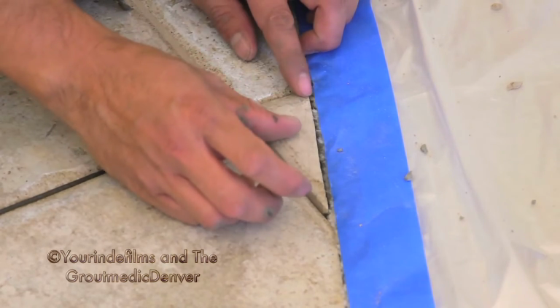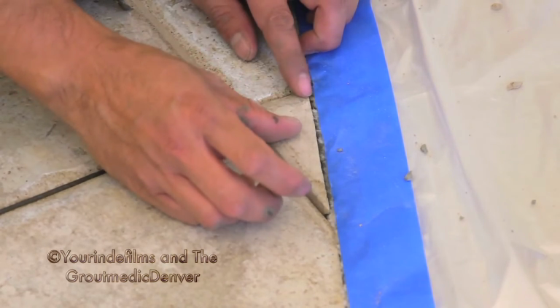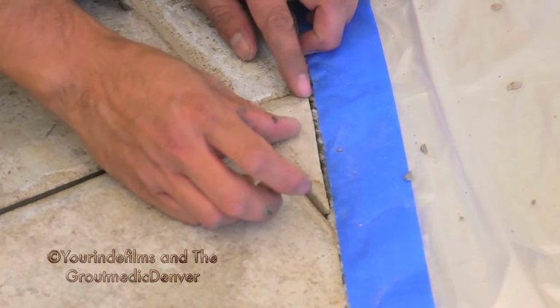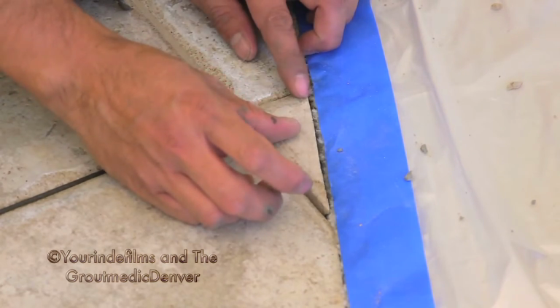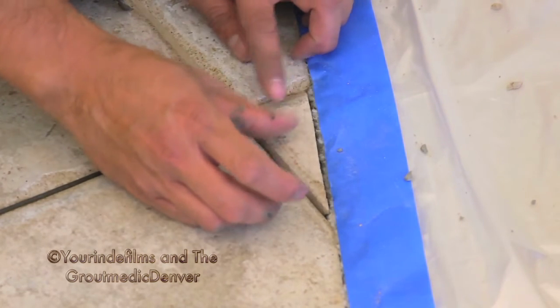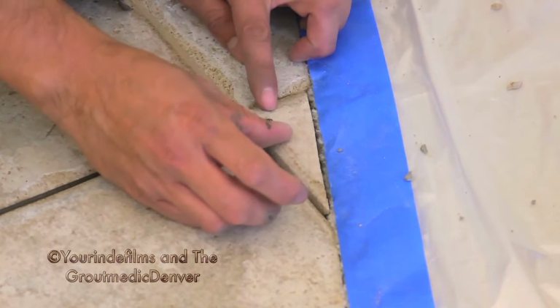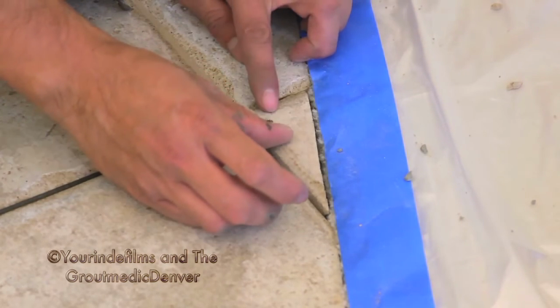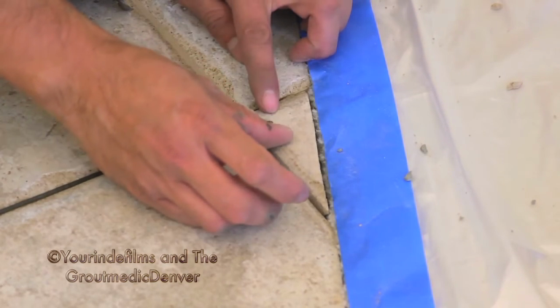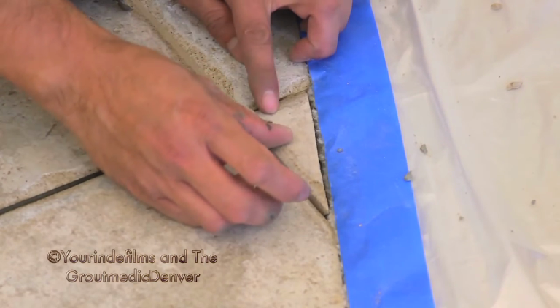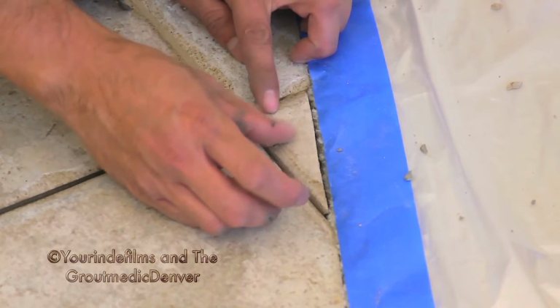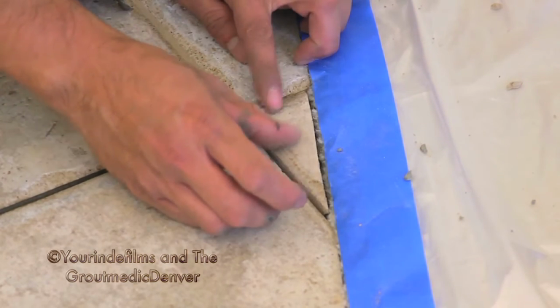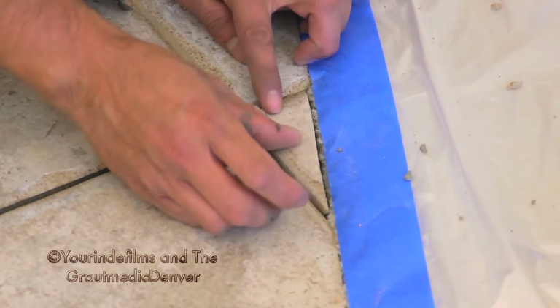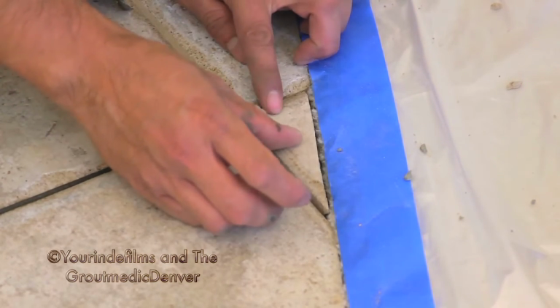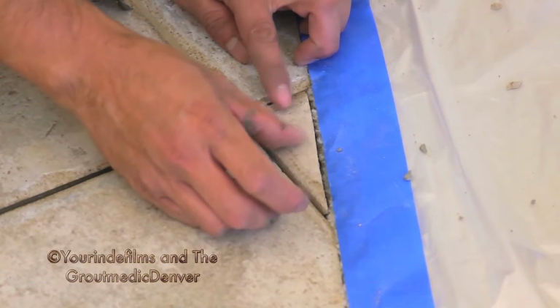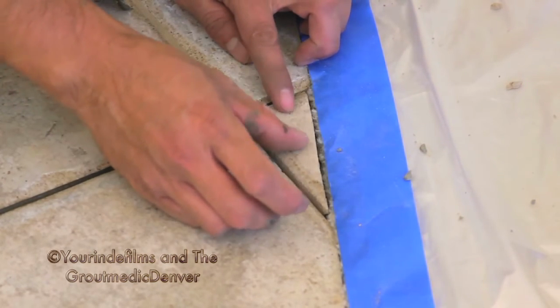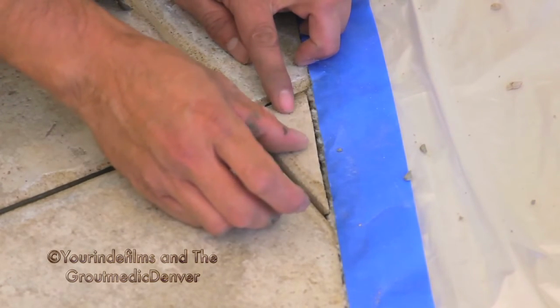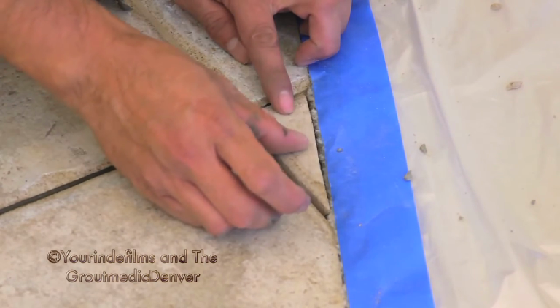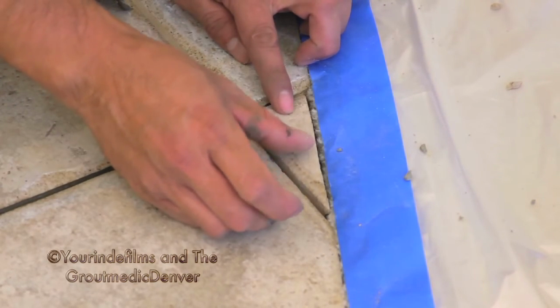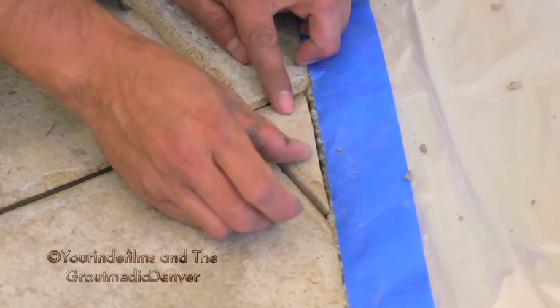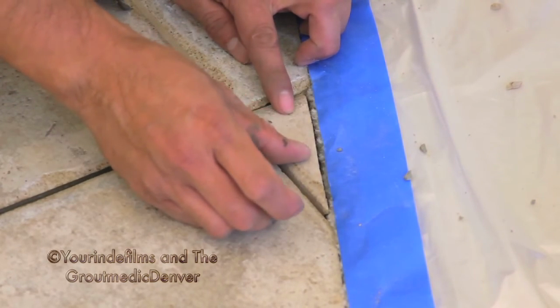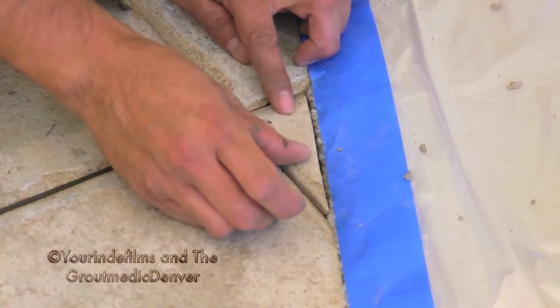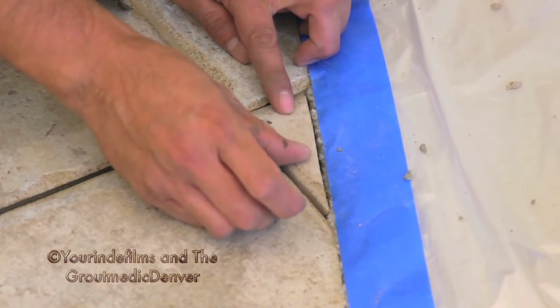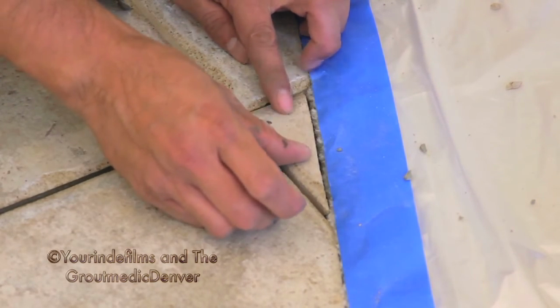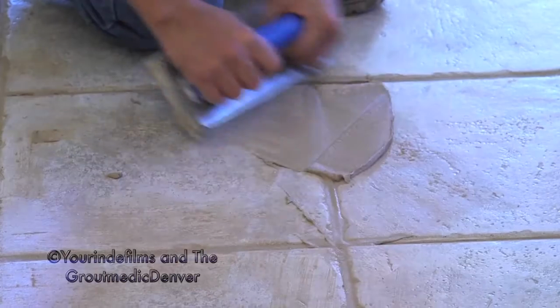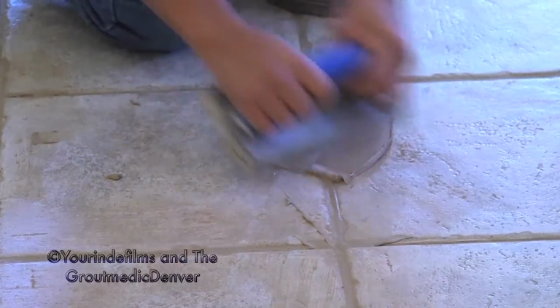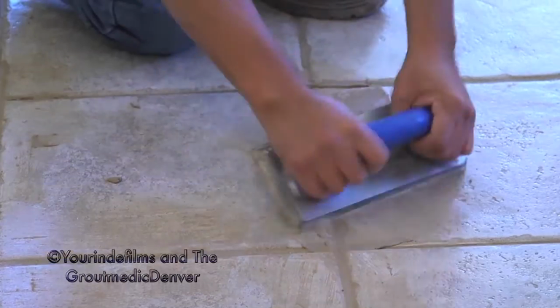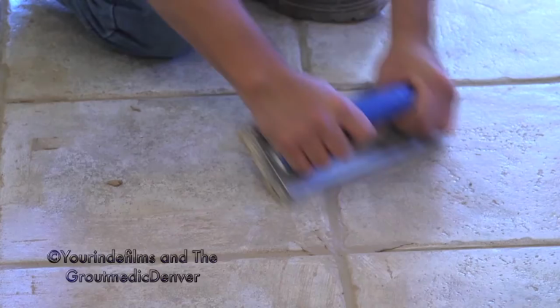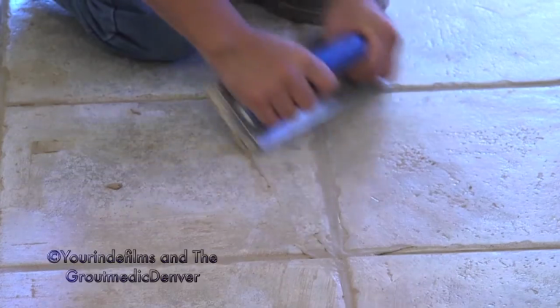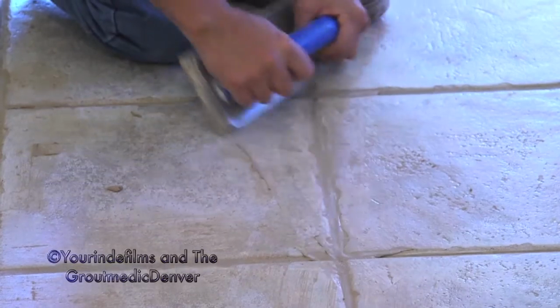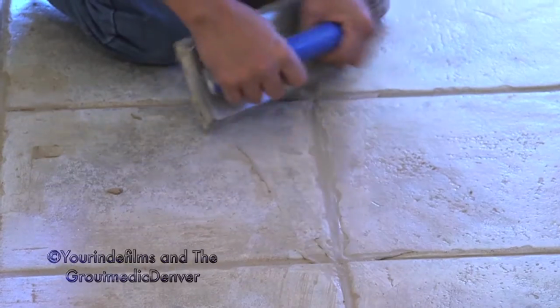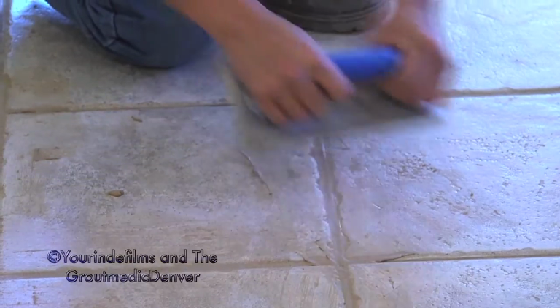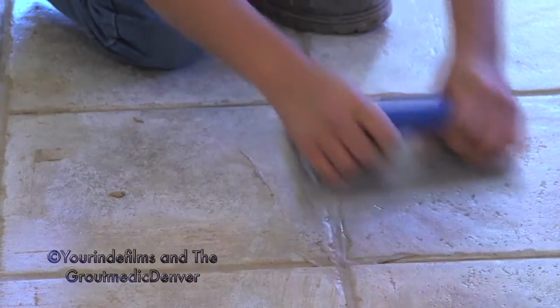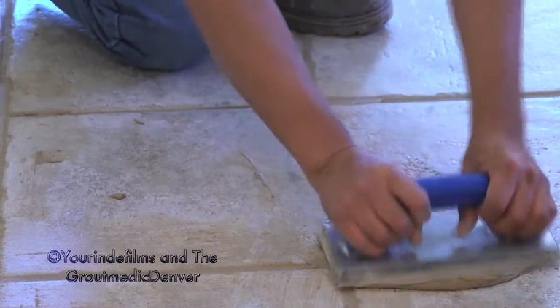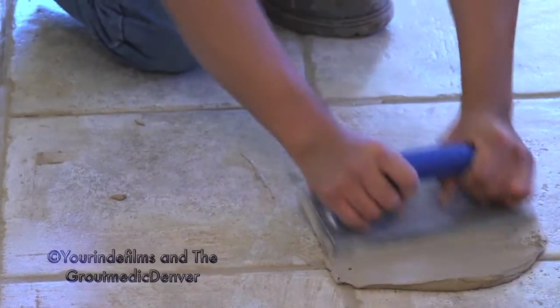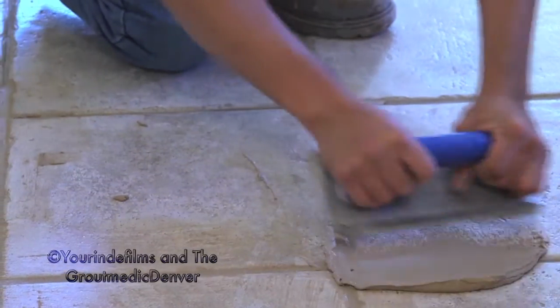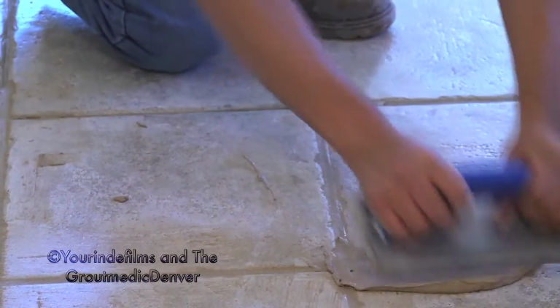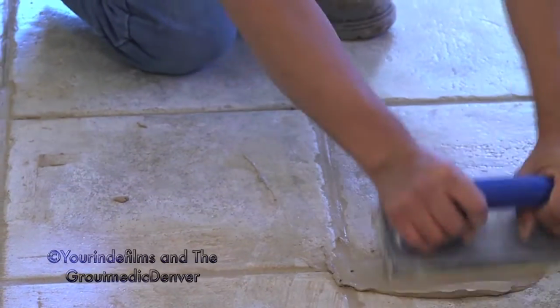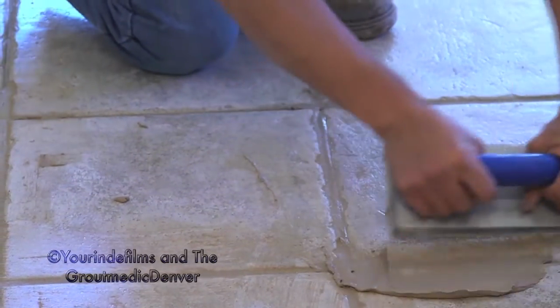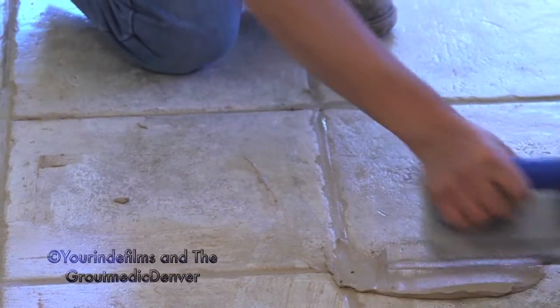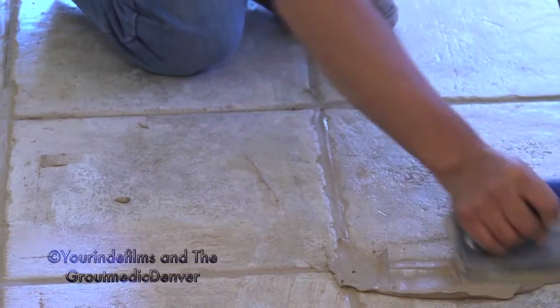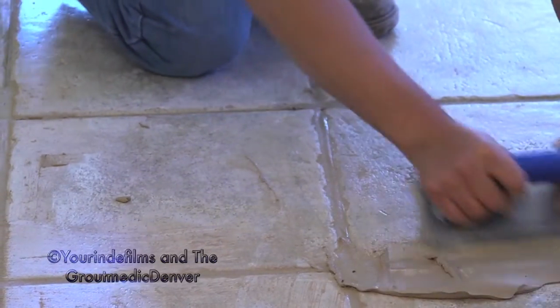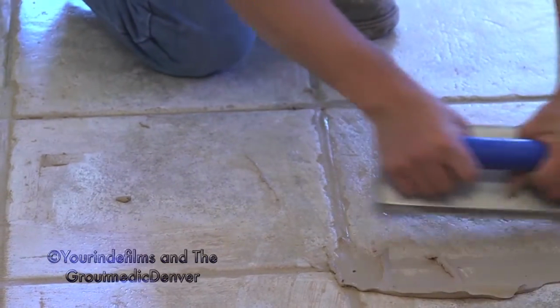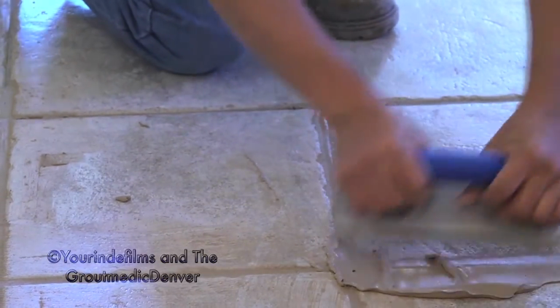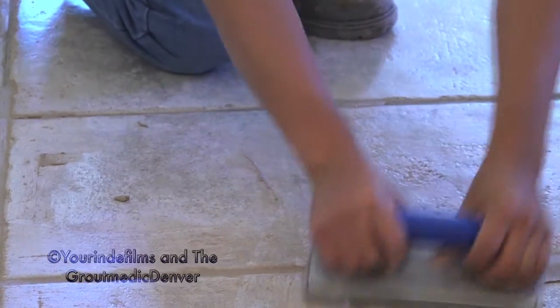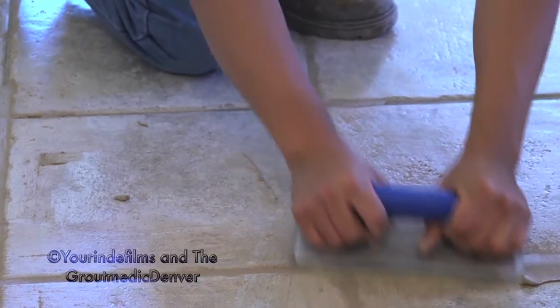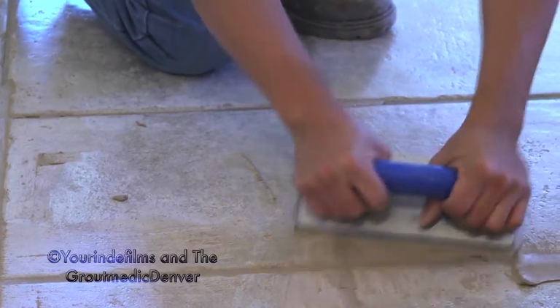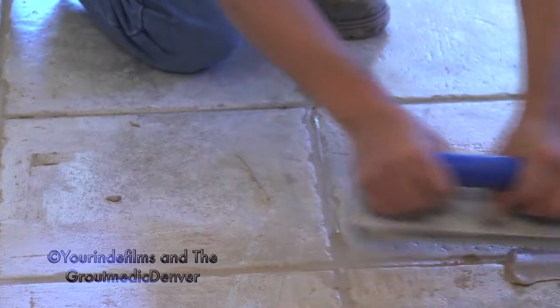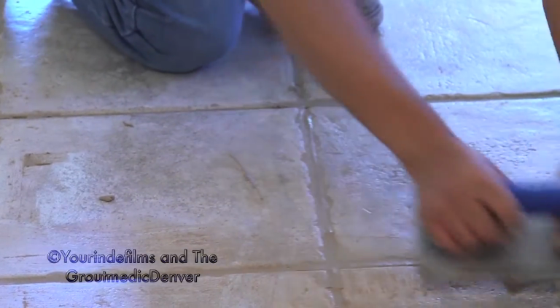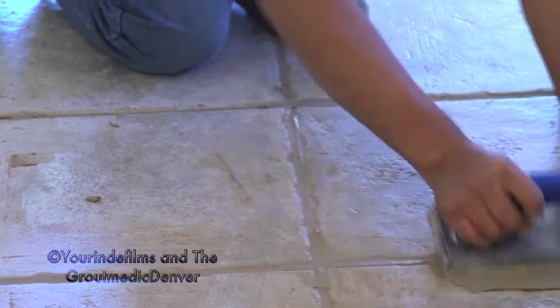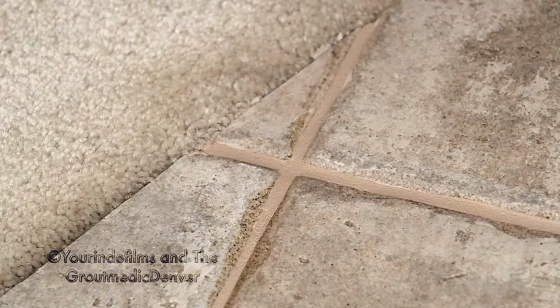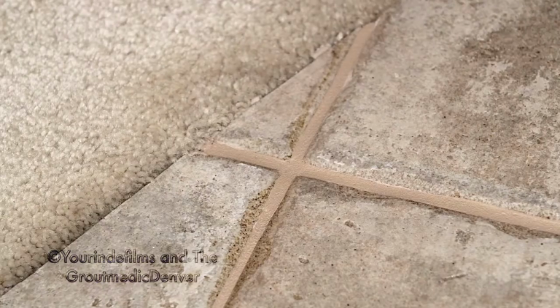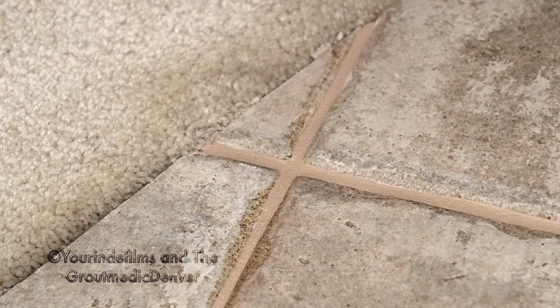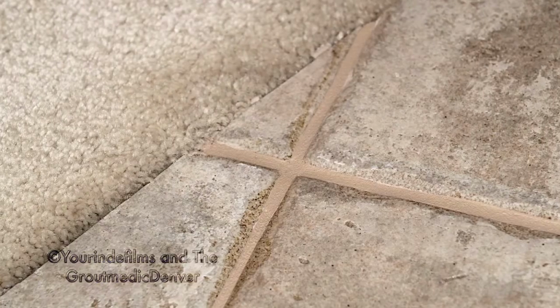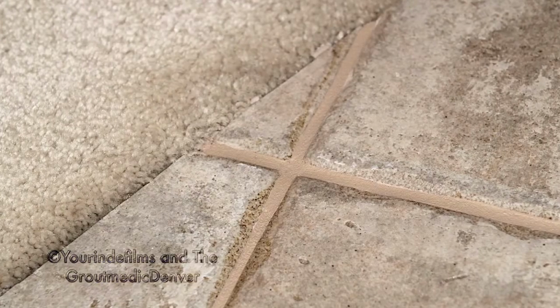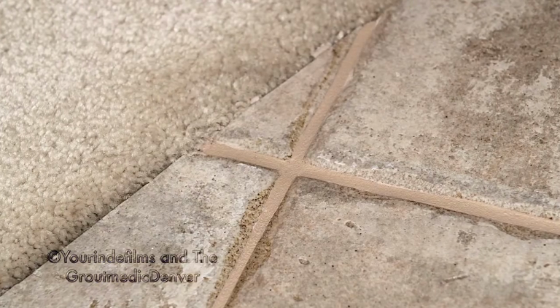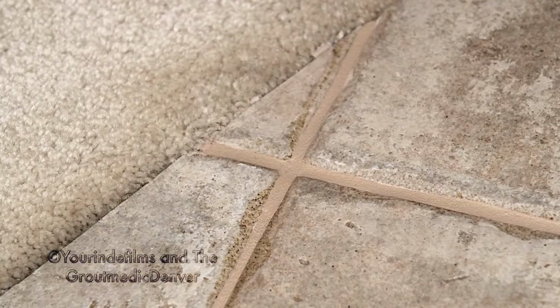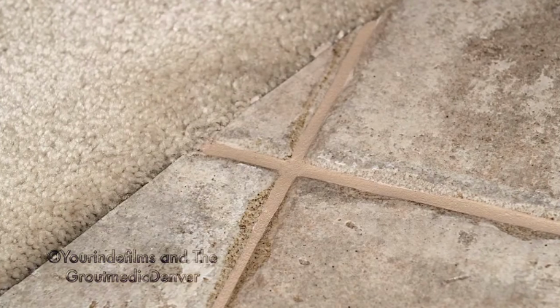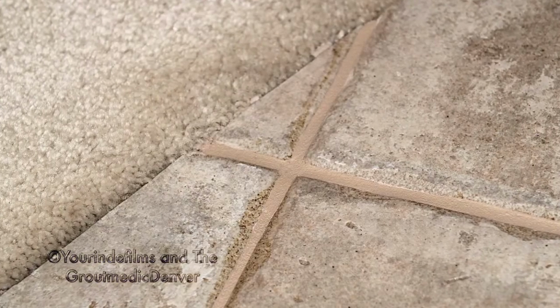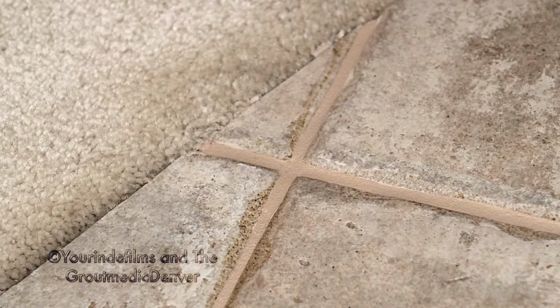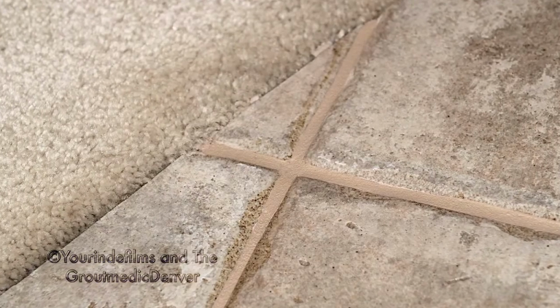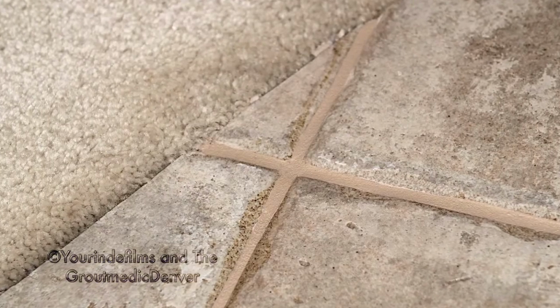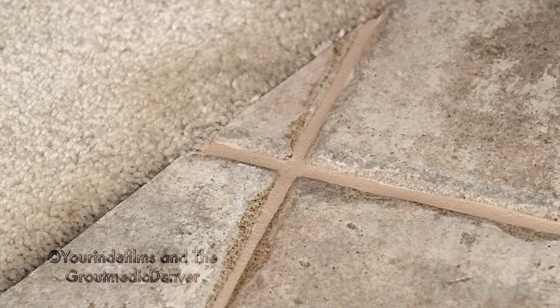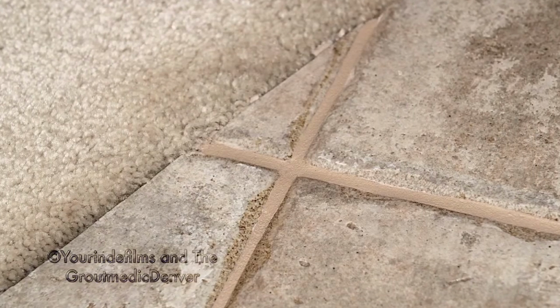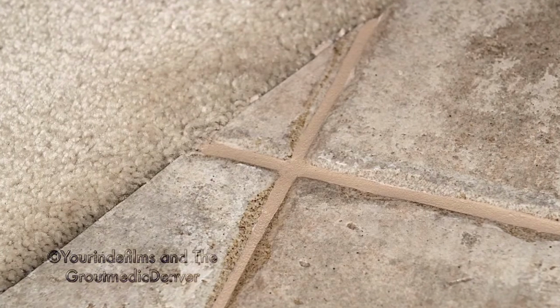That takes about an hour or two to dry, and then we're ready to re-grout — and now we've fixed your tile repair problem.